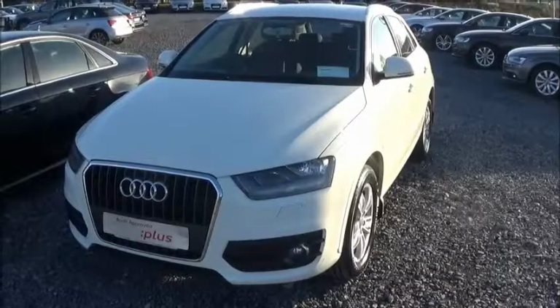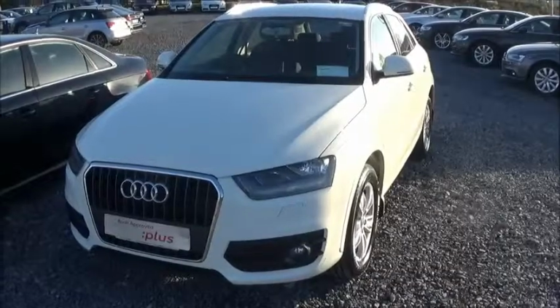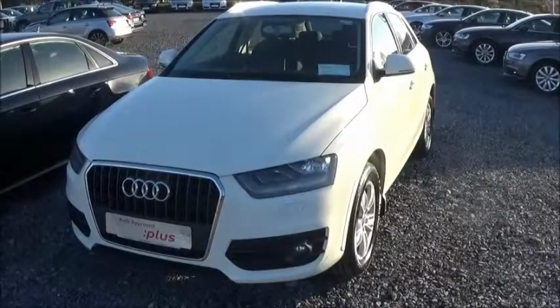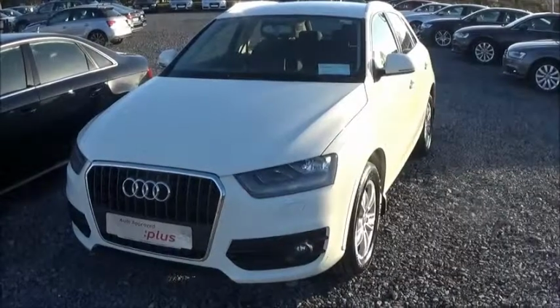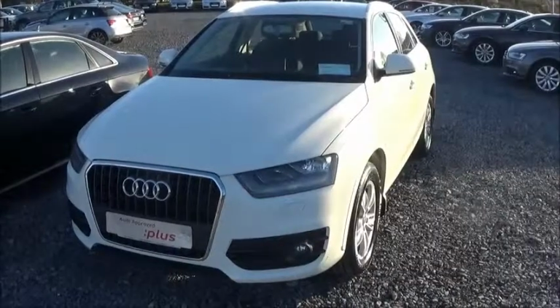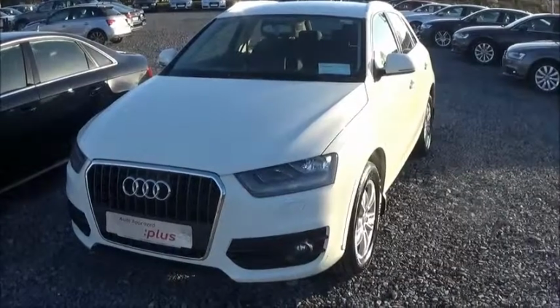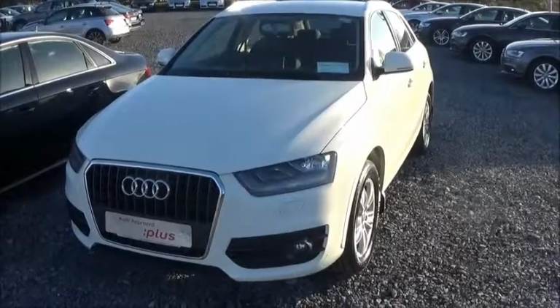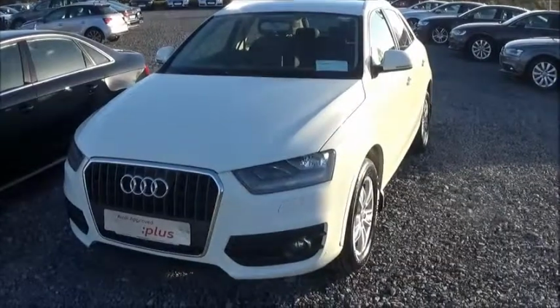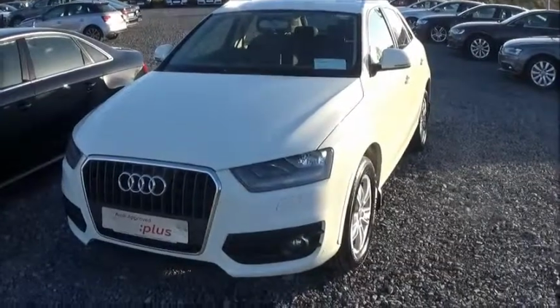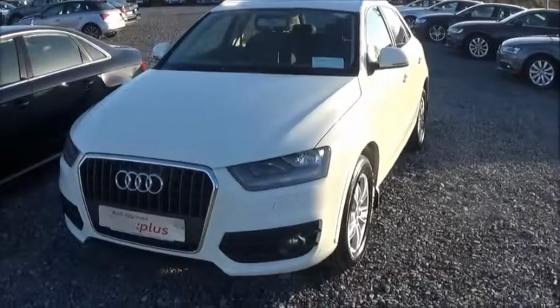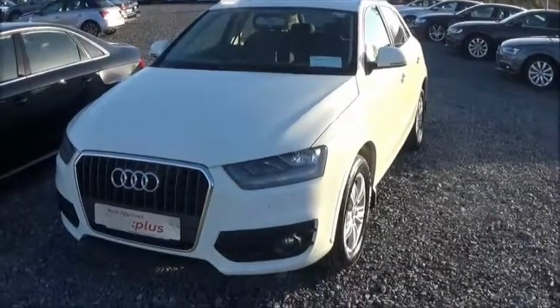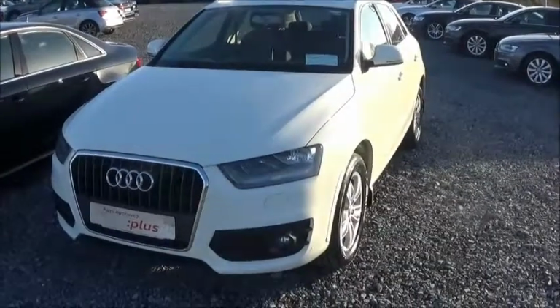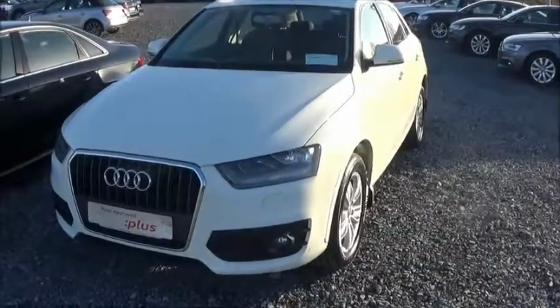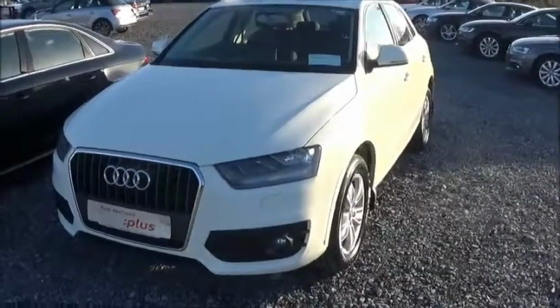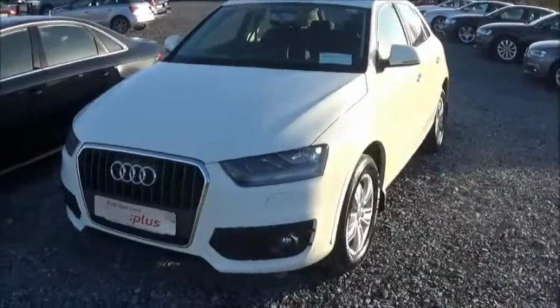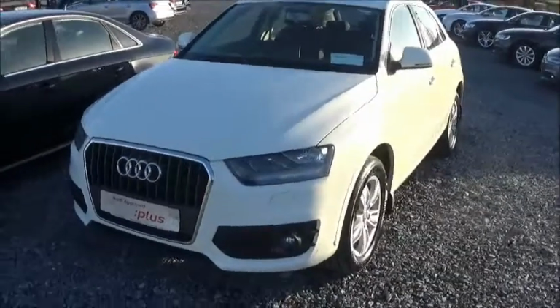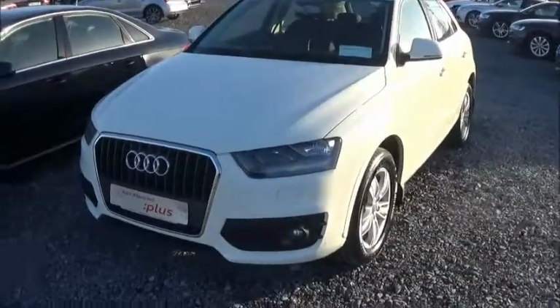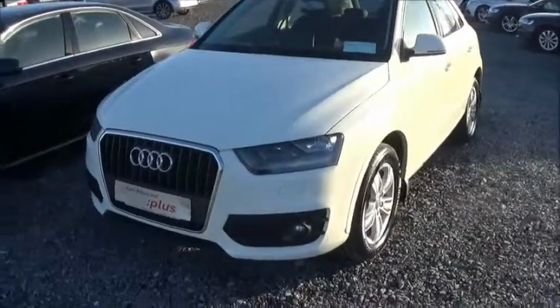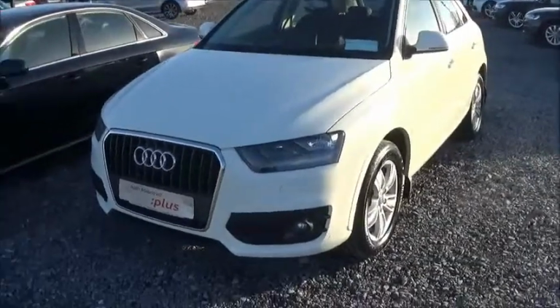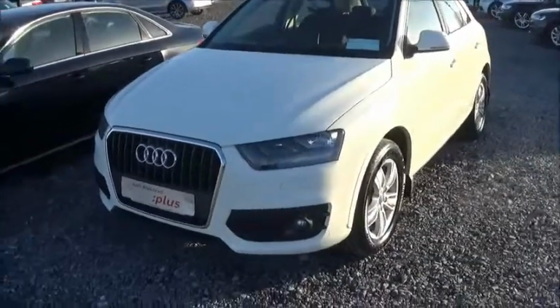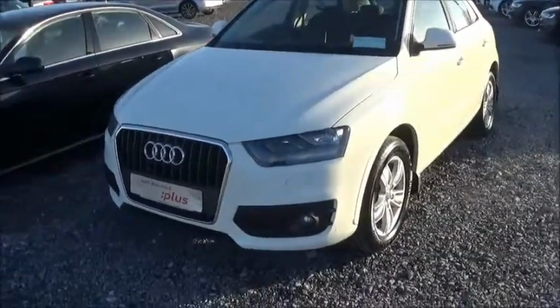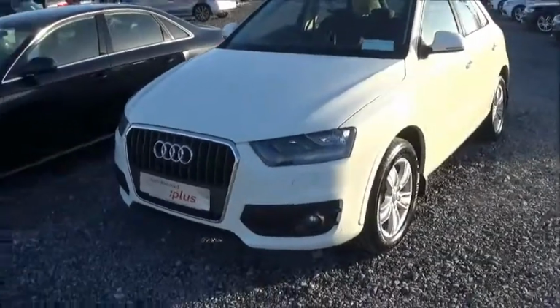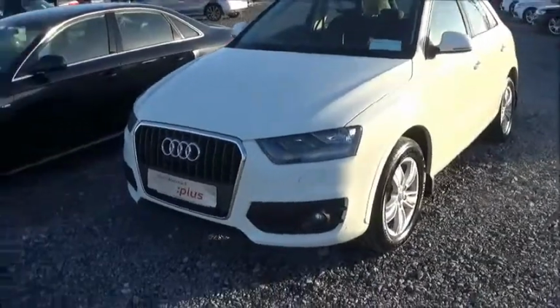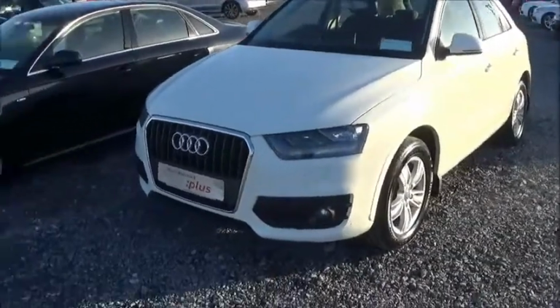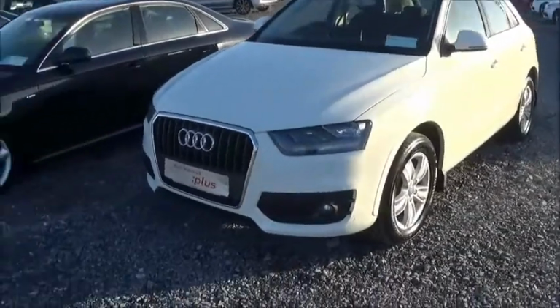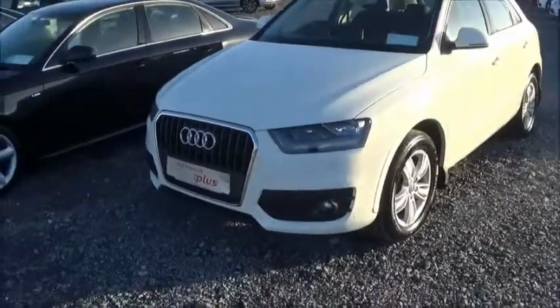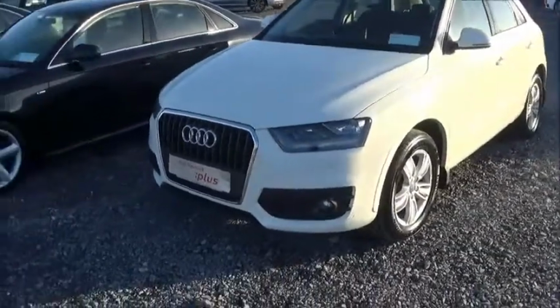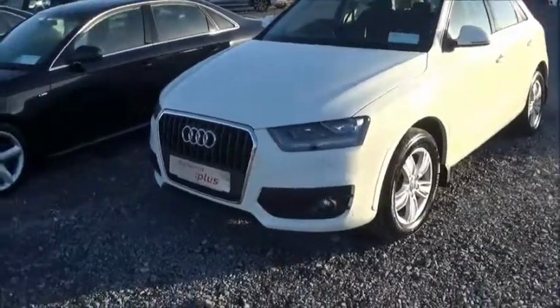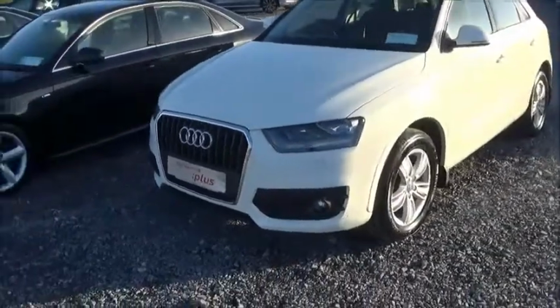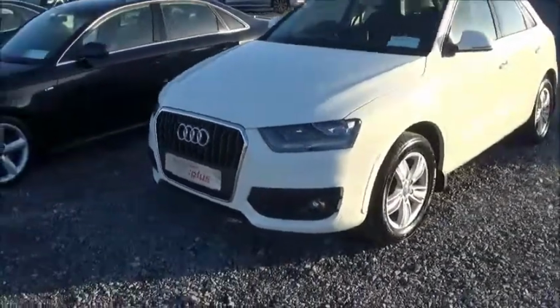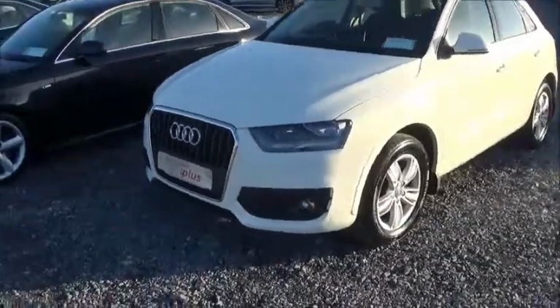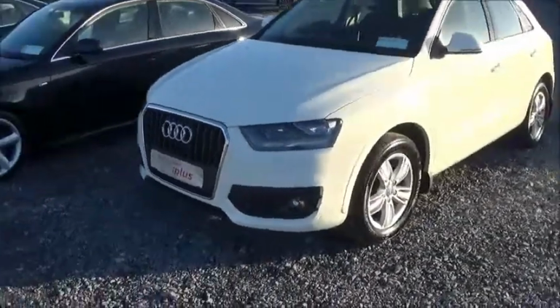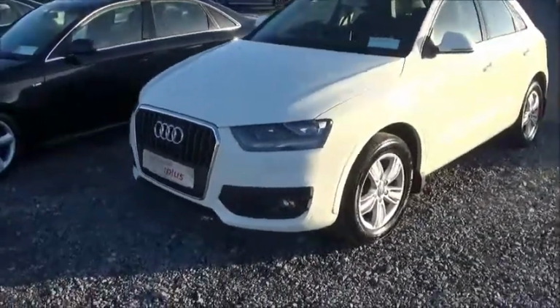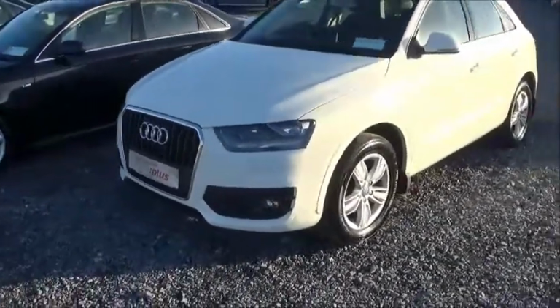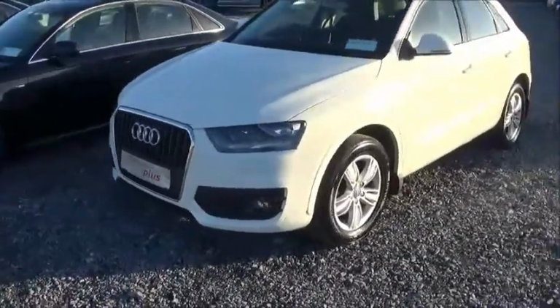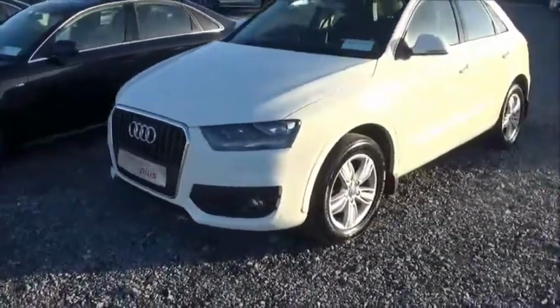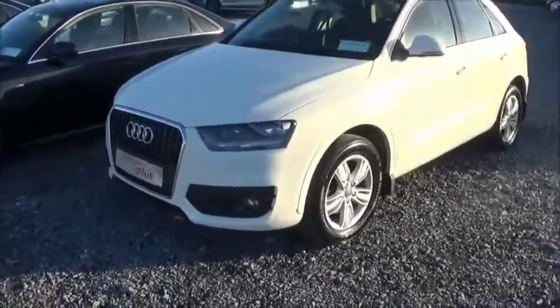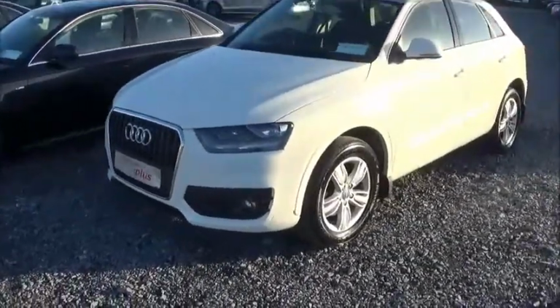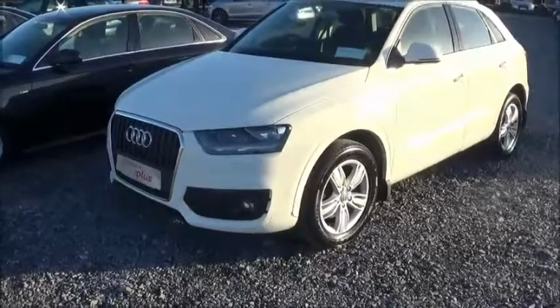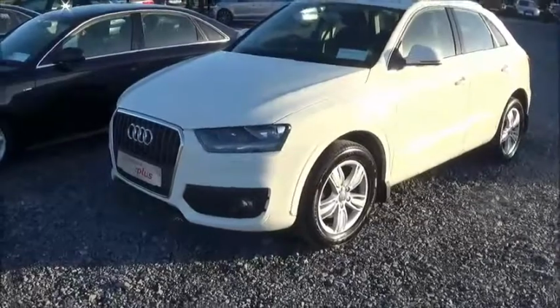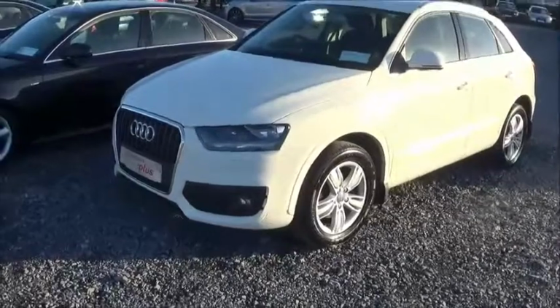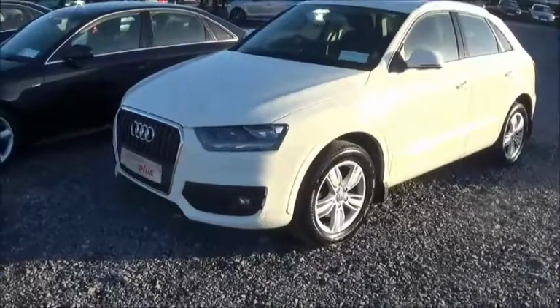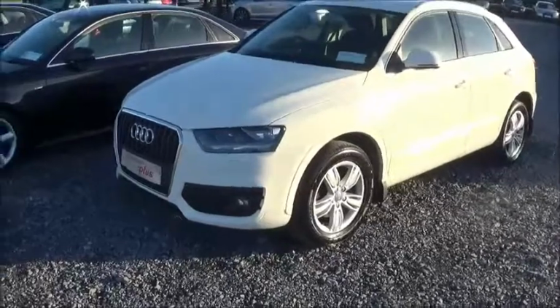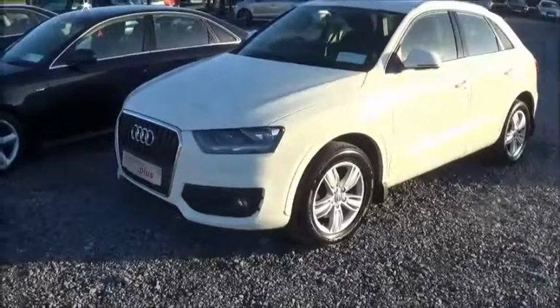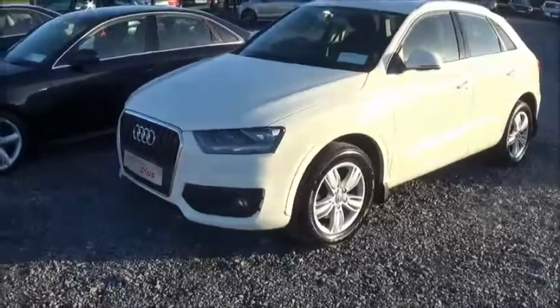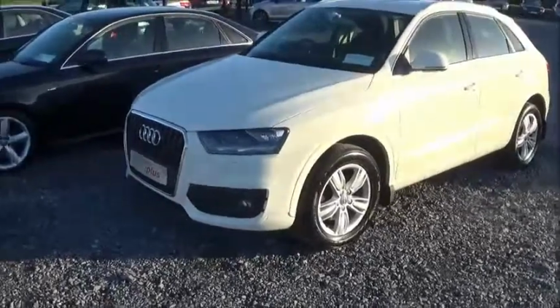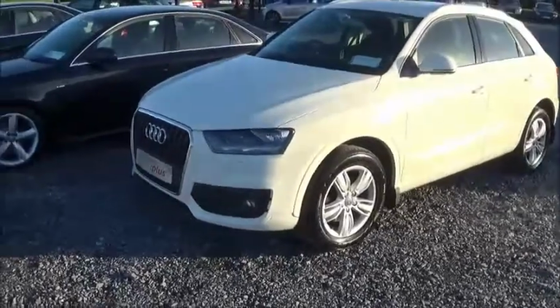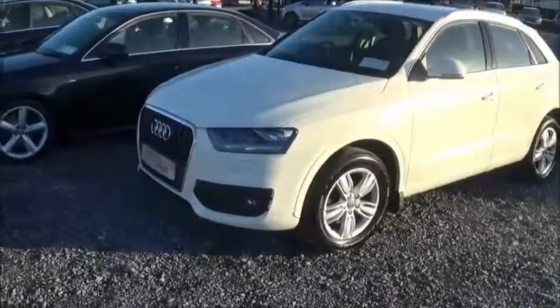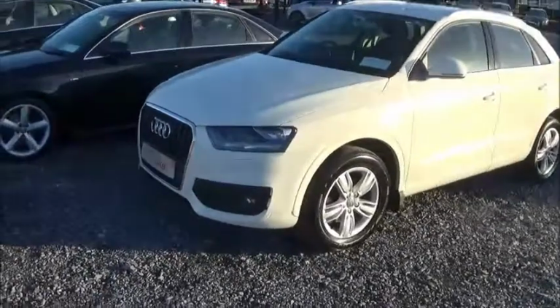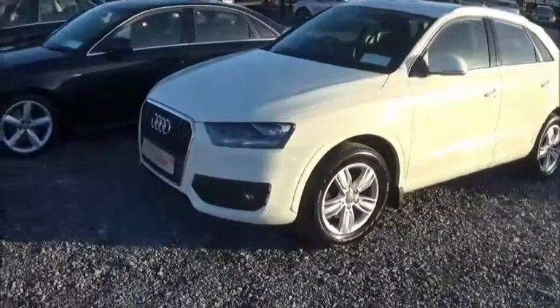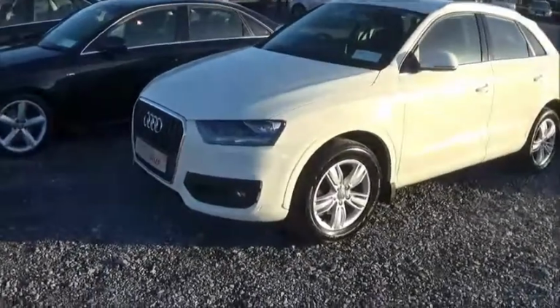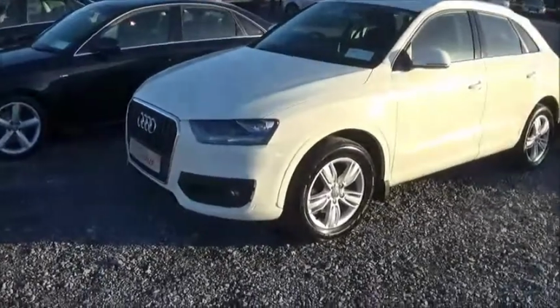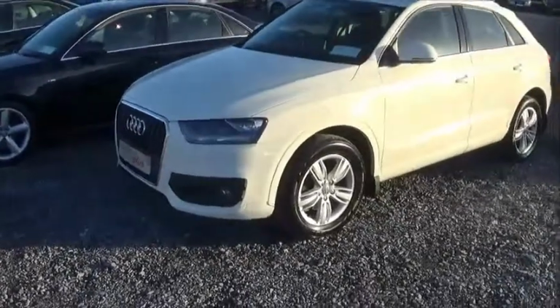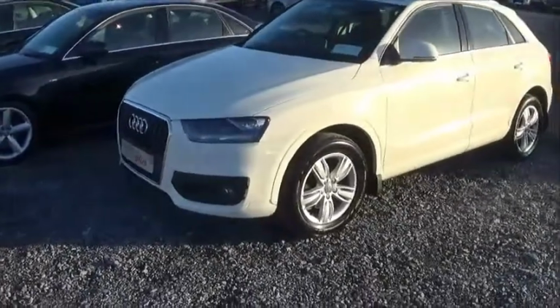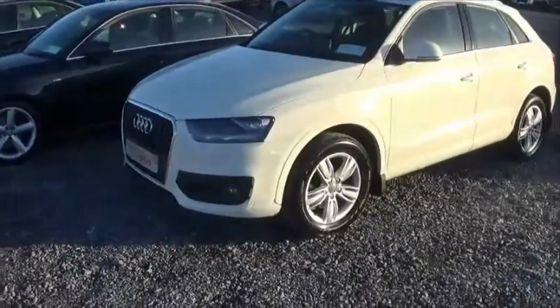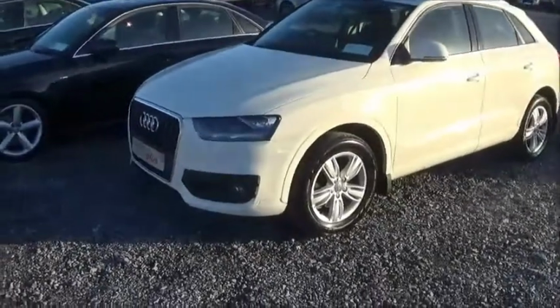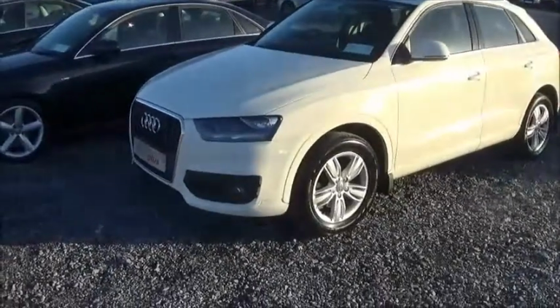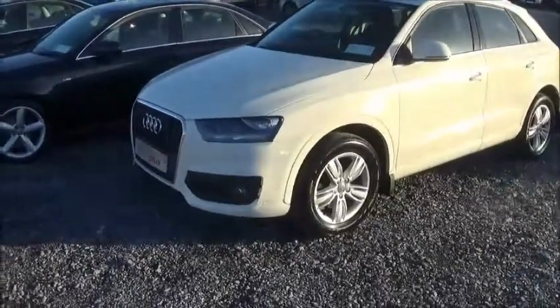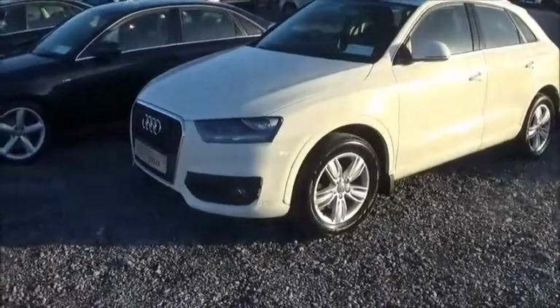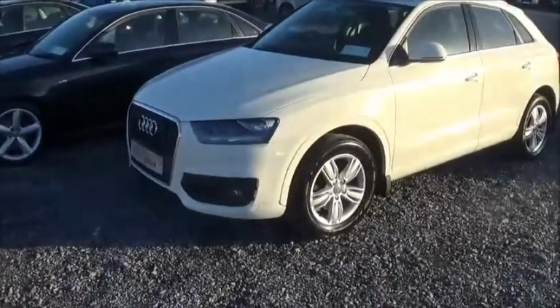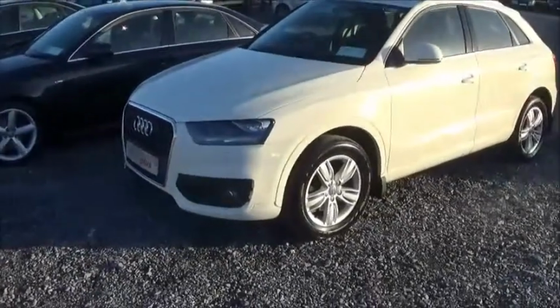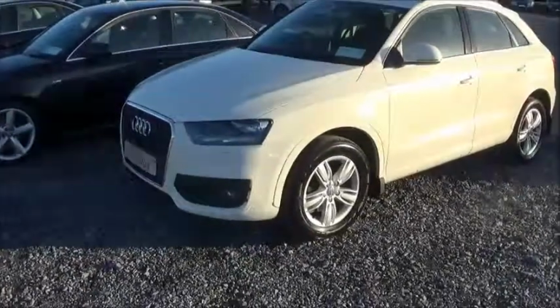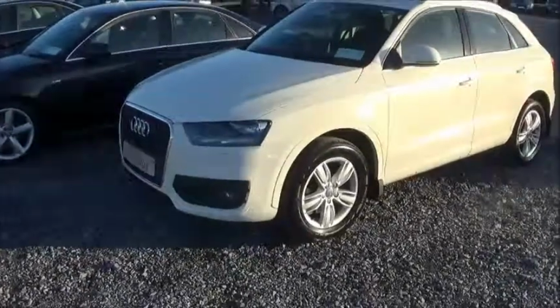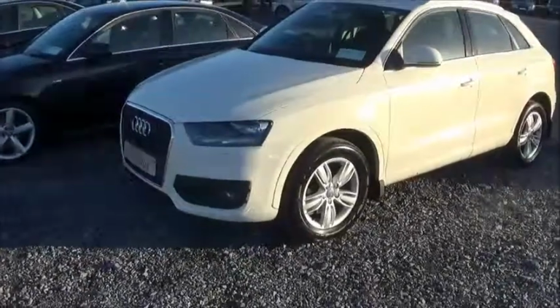Hello and welcome to Audi Galway. Today we have a 2012 Audi Q3 2.0L TDI with 140bhp.